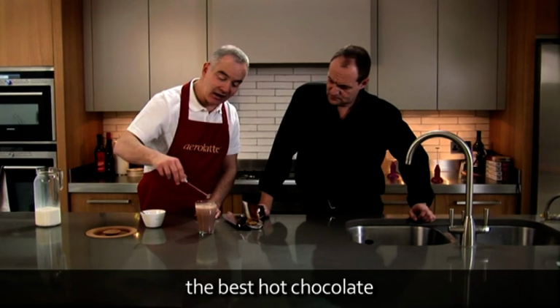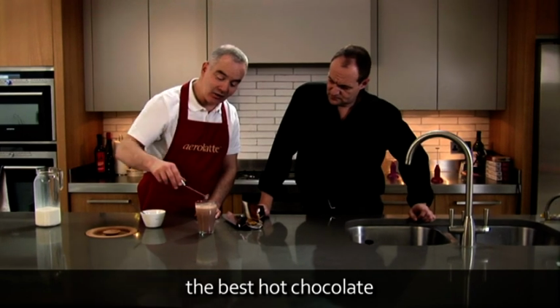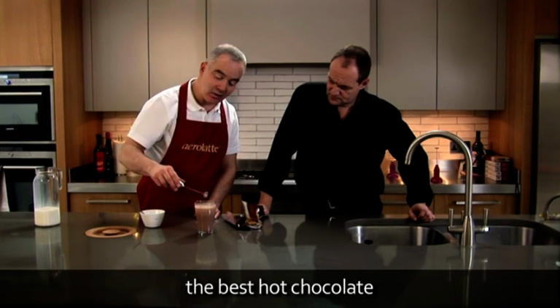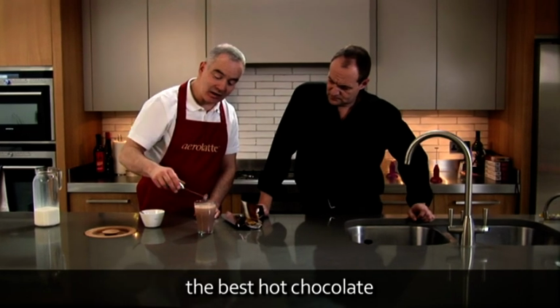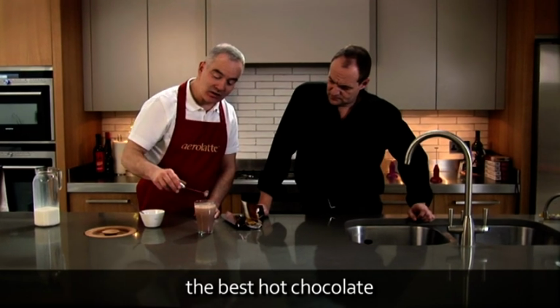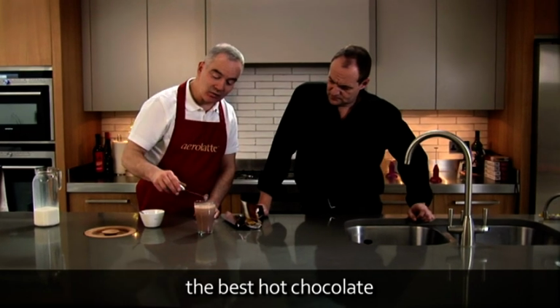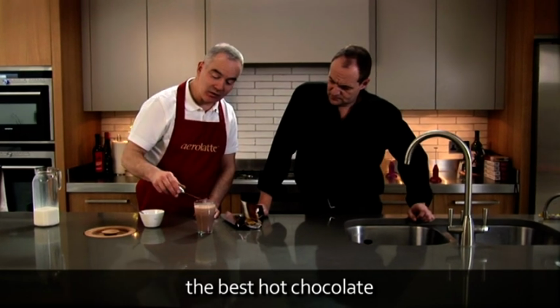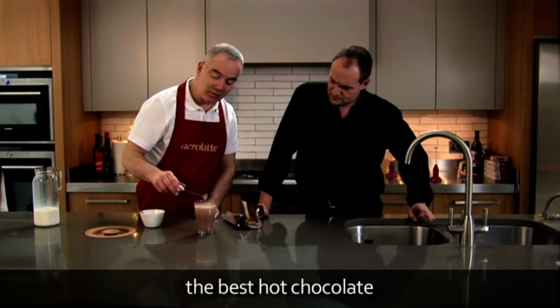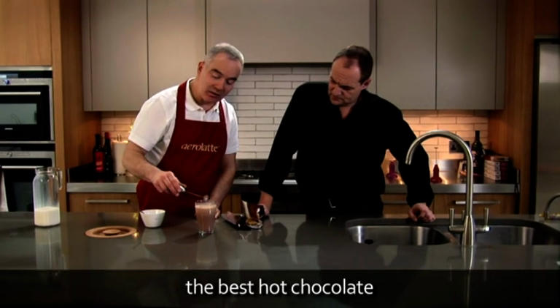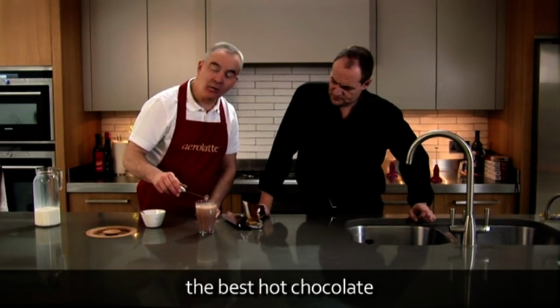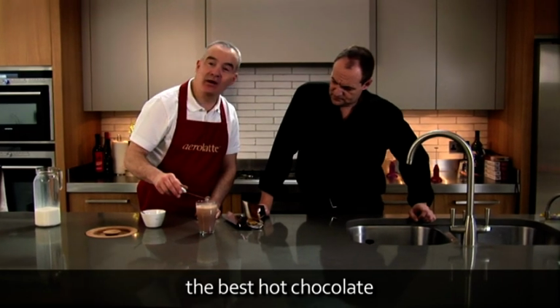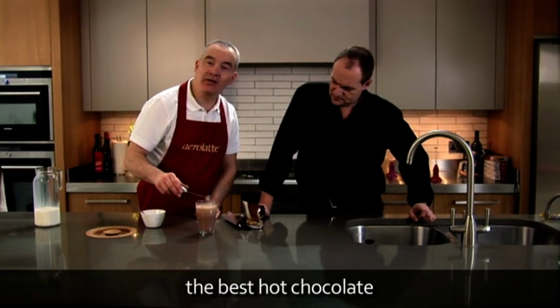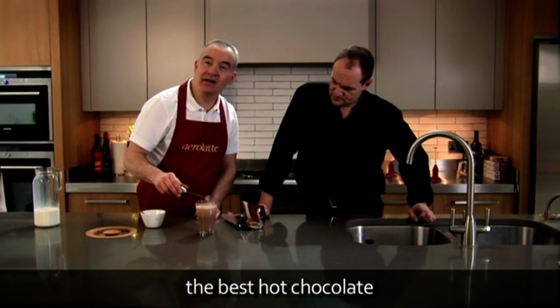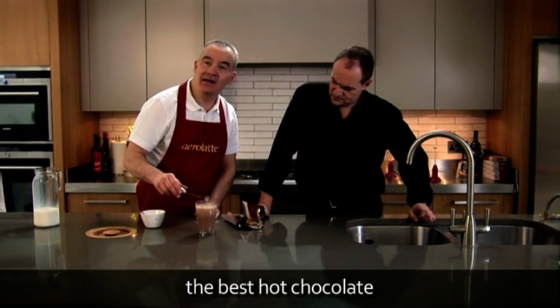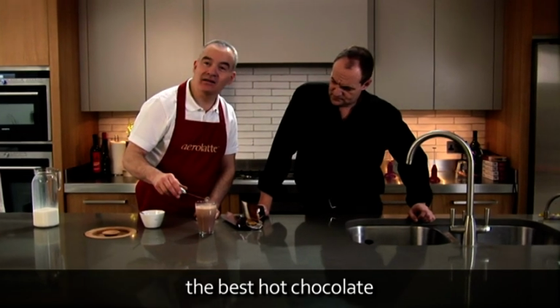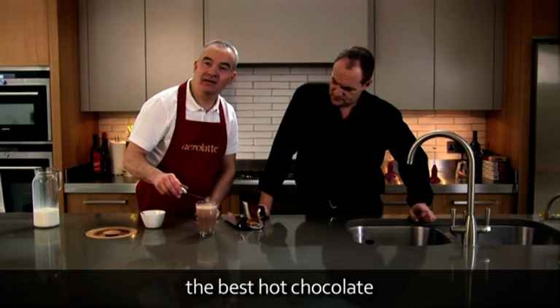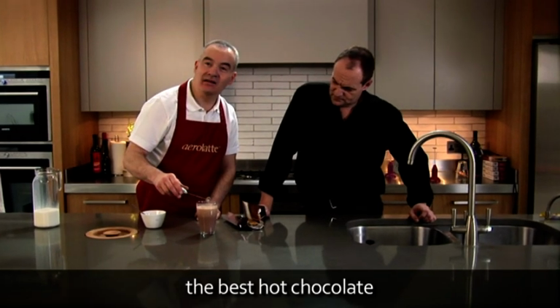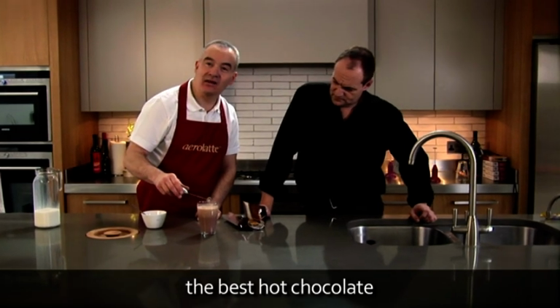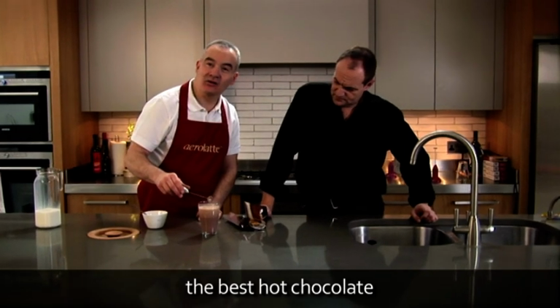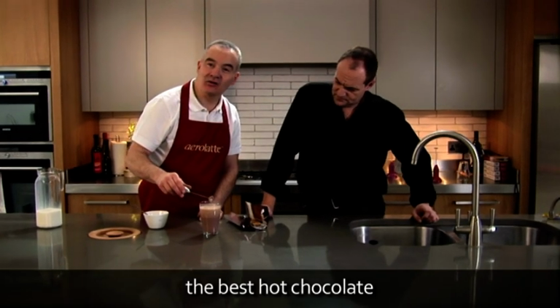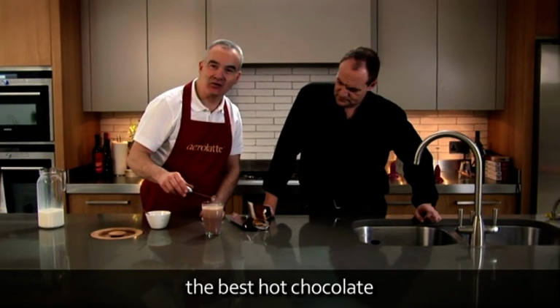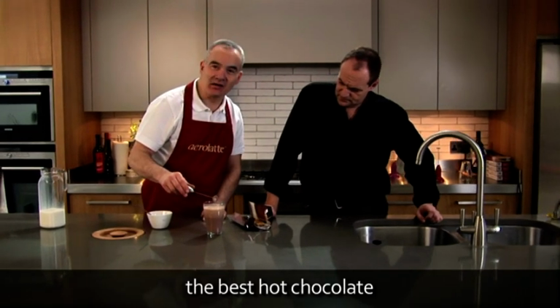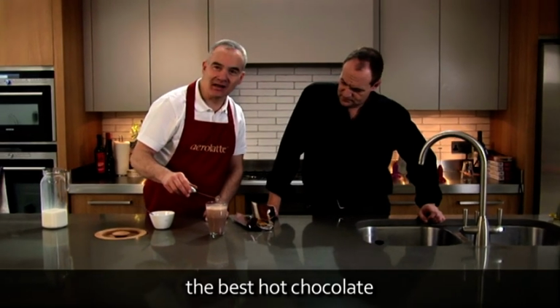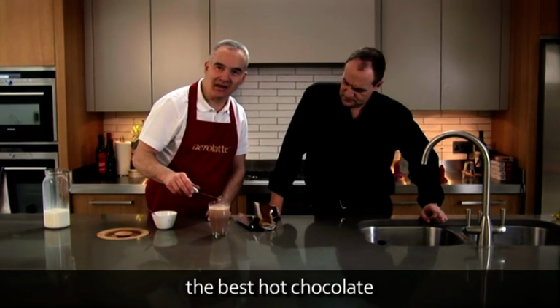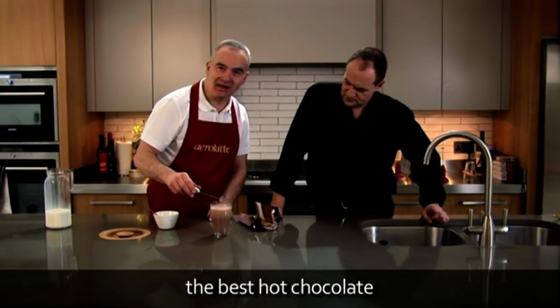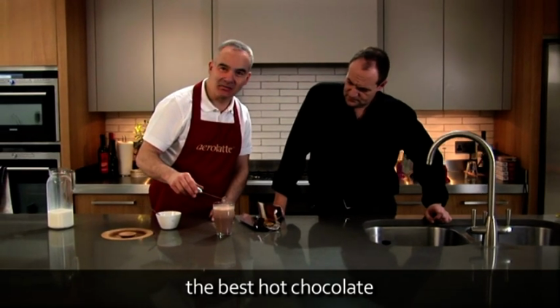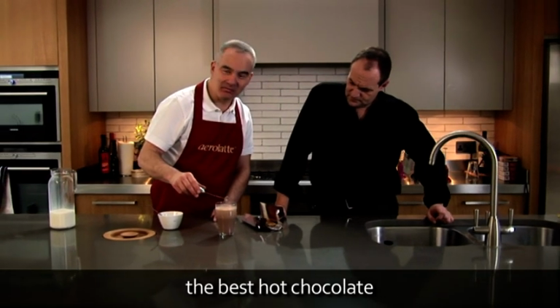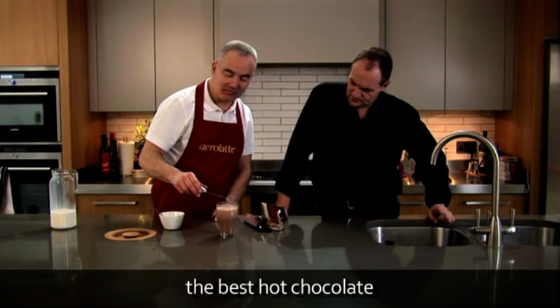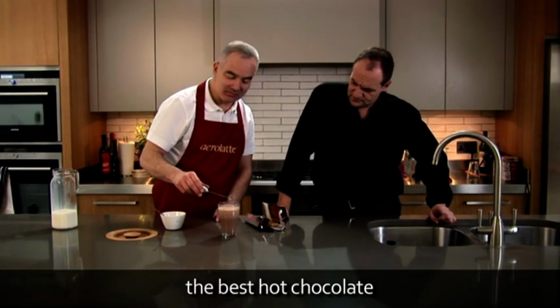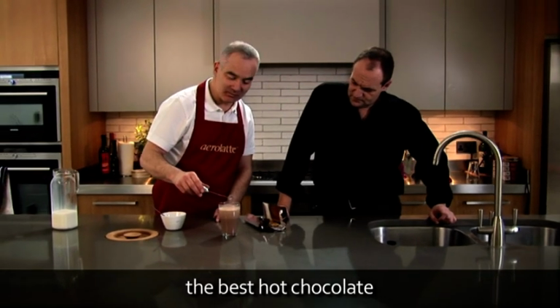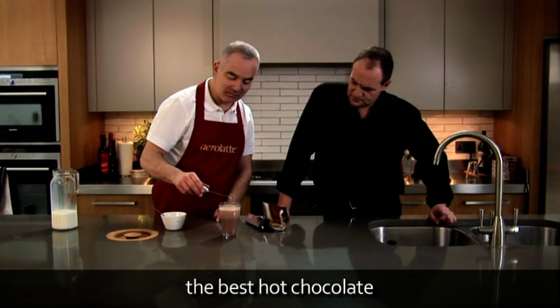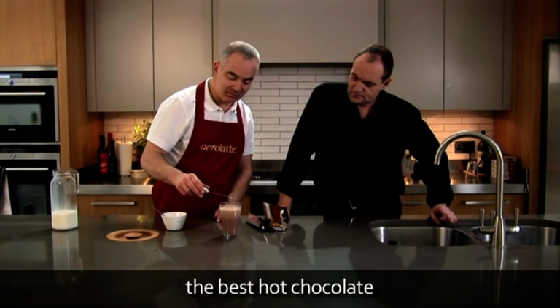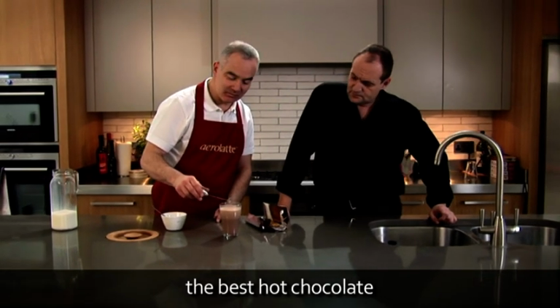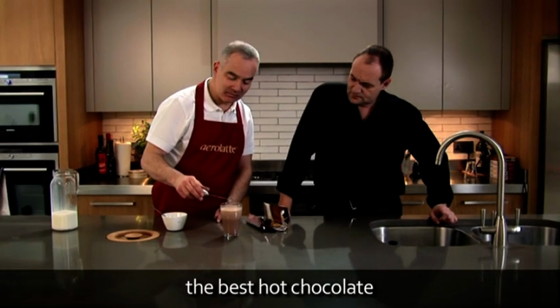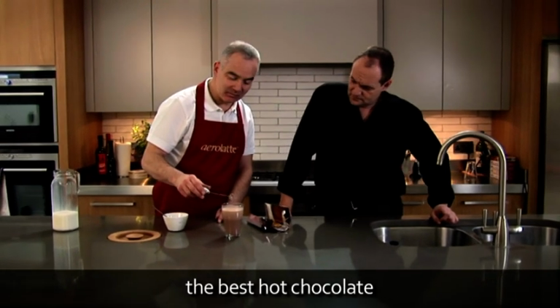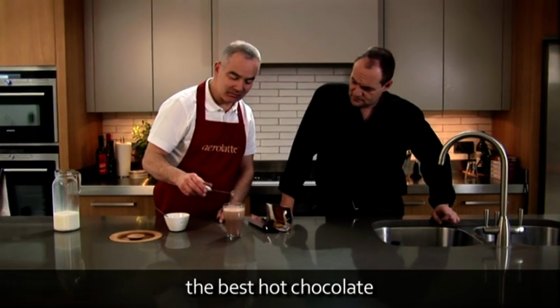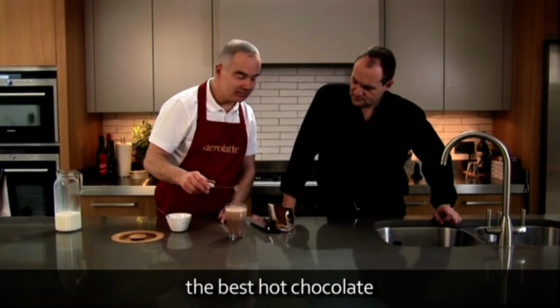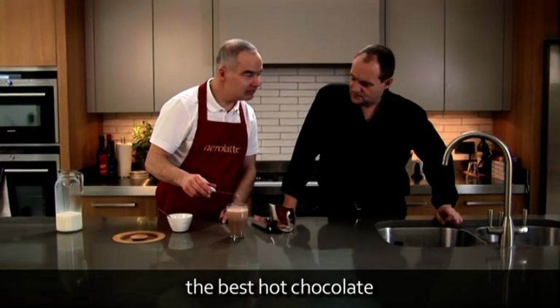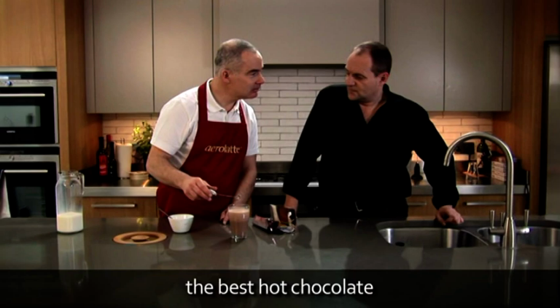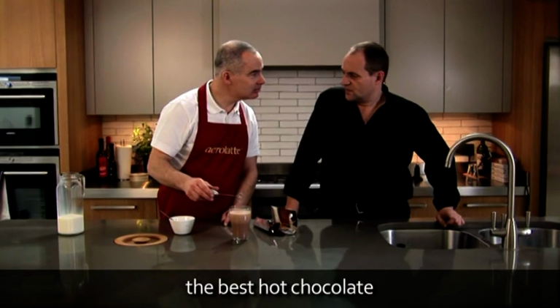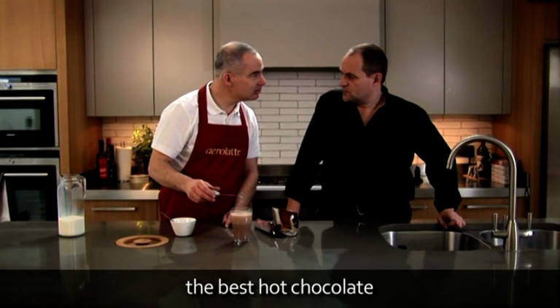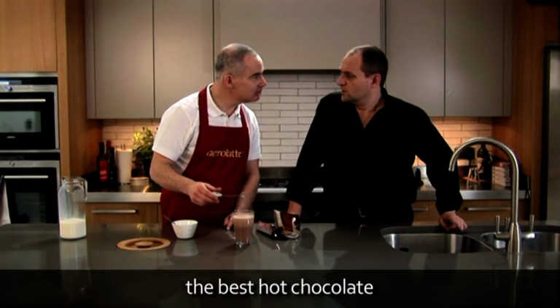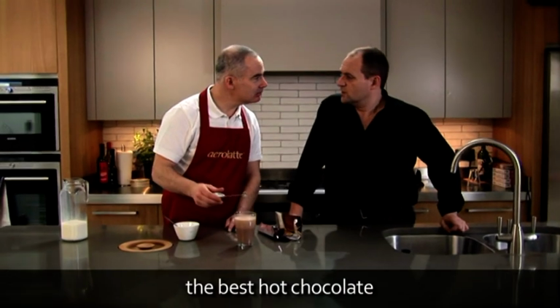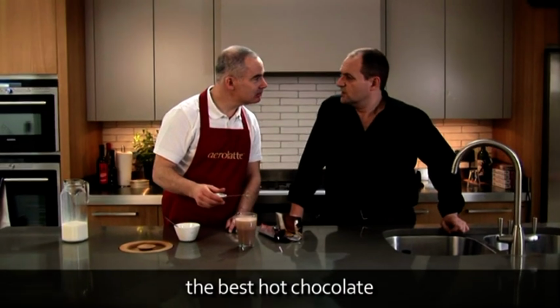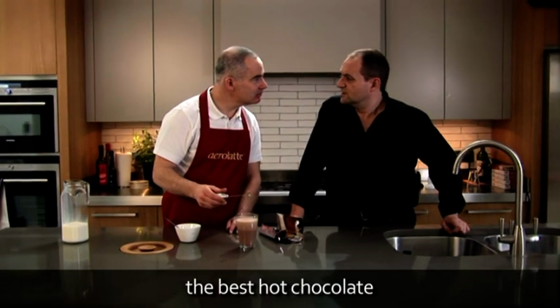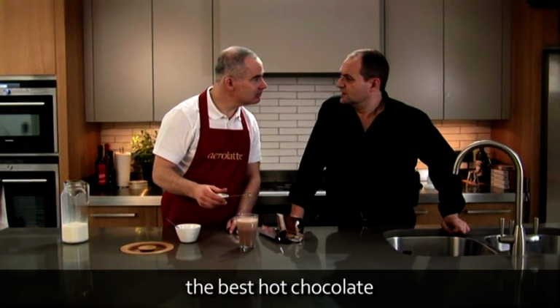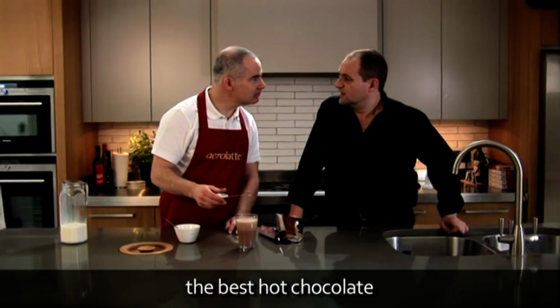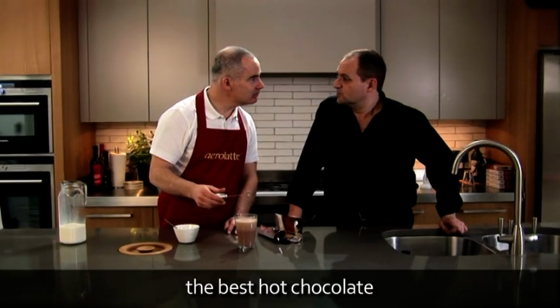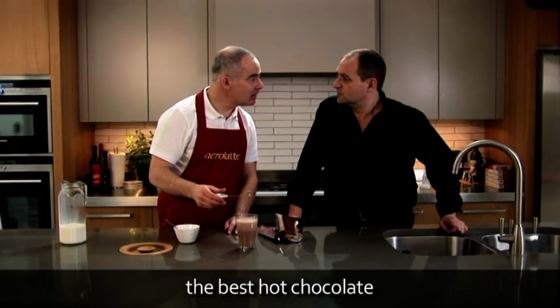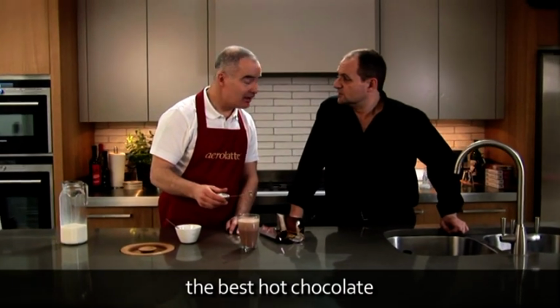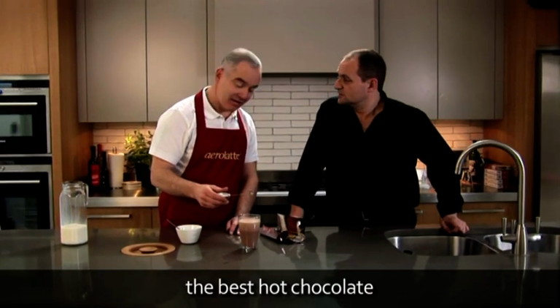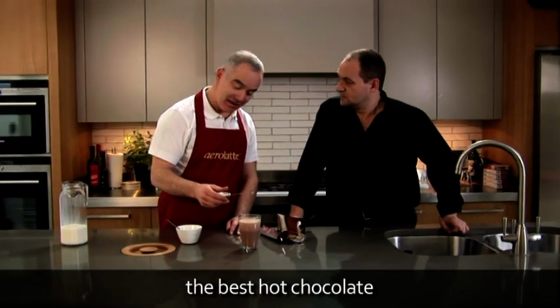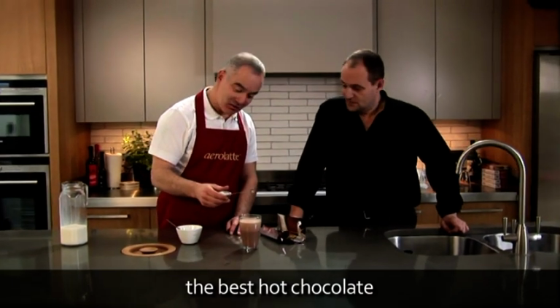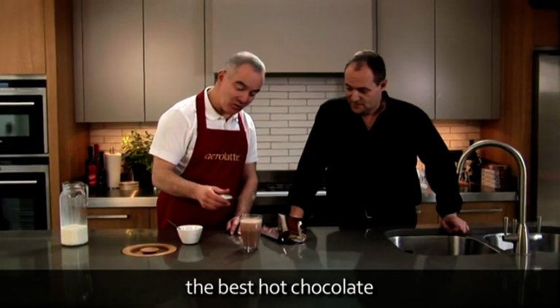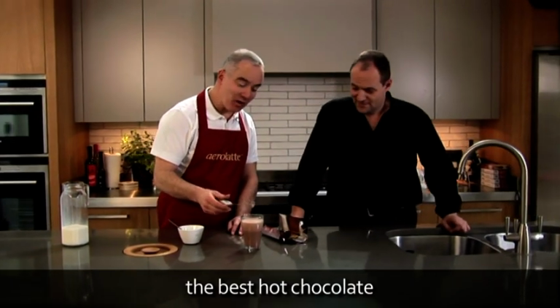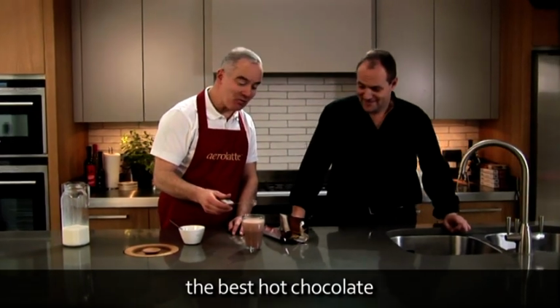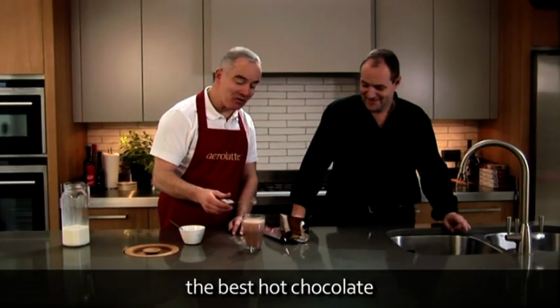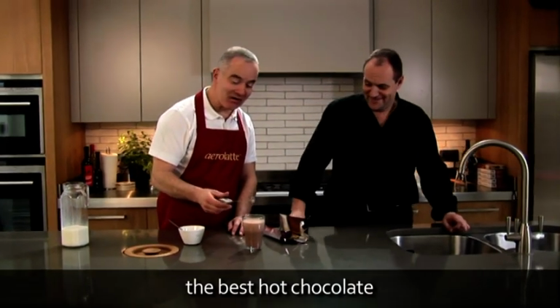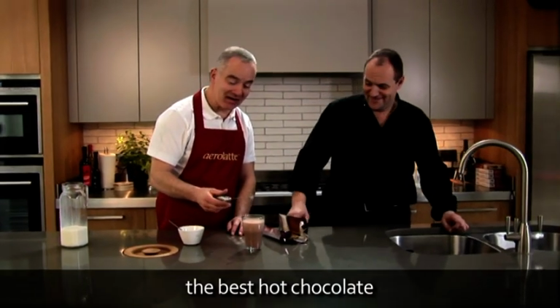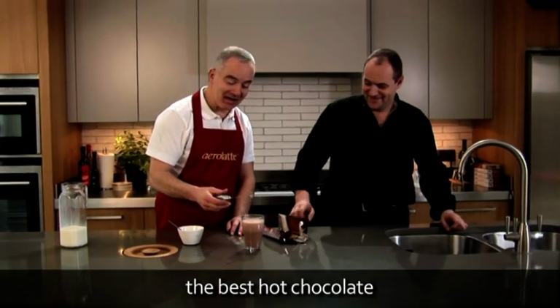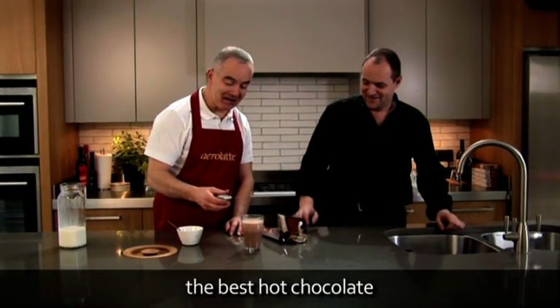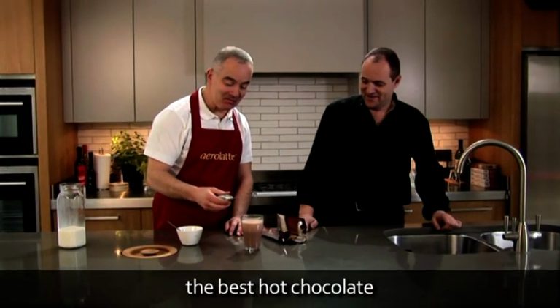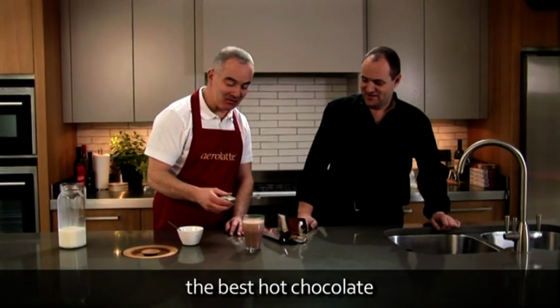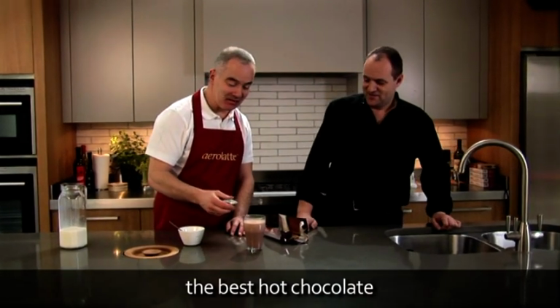Remember to switch the Aerolatte off before you take it out of the drink, otherwise we'll be wearing it and not drinking it. And that's why you're wearing the apron. That's why I'm wearing an apron.